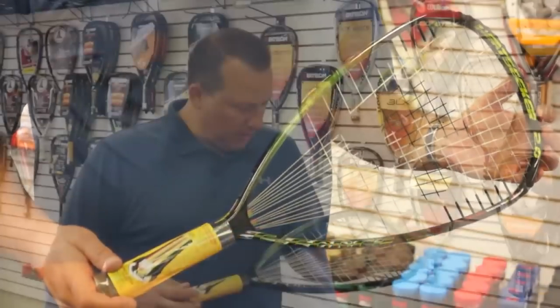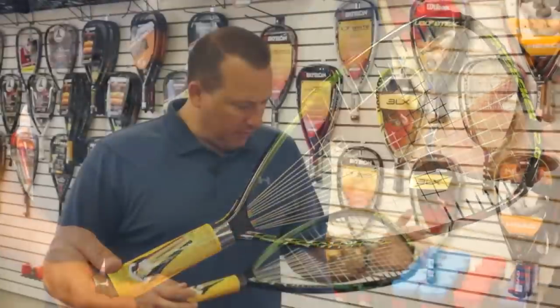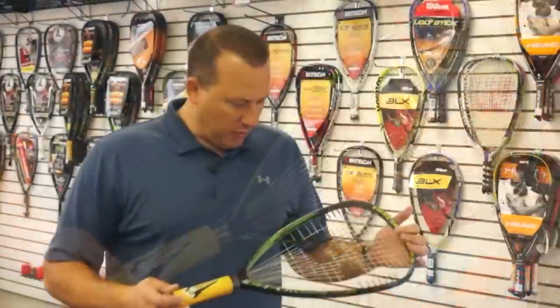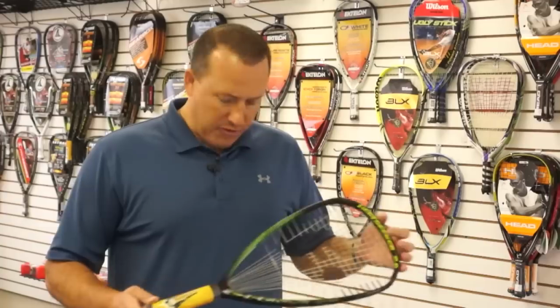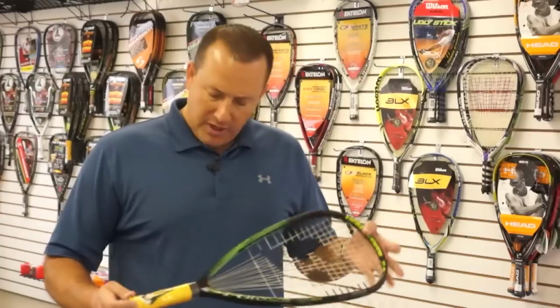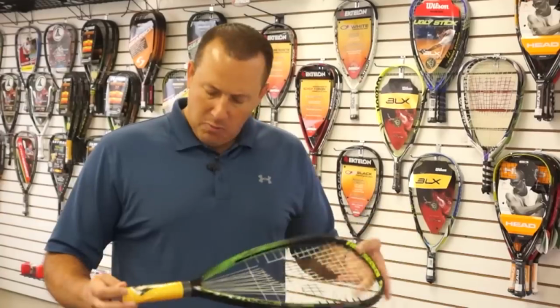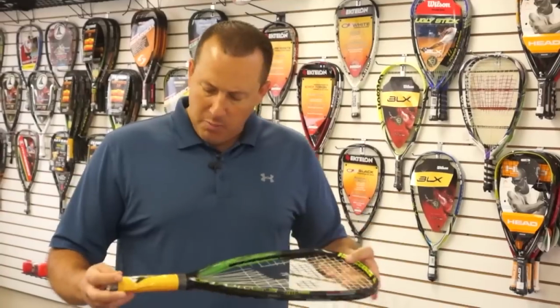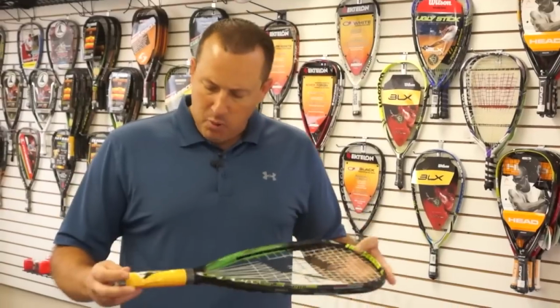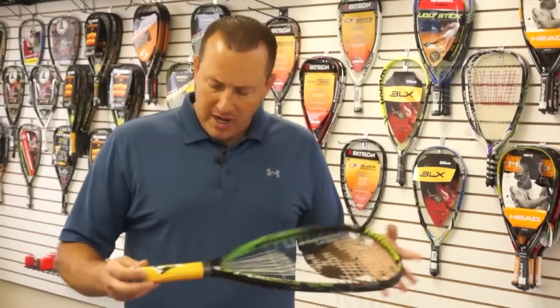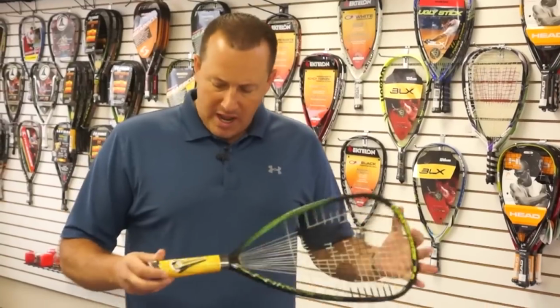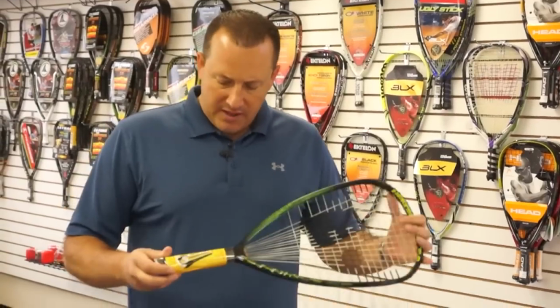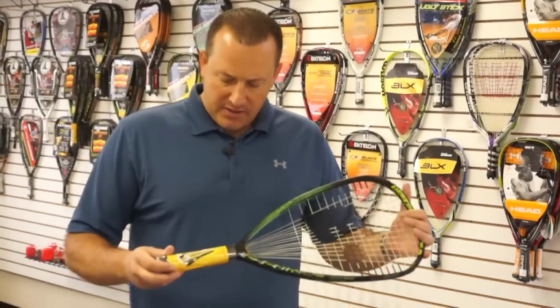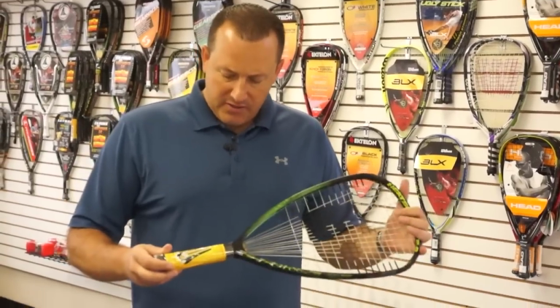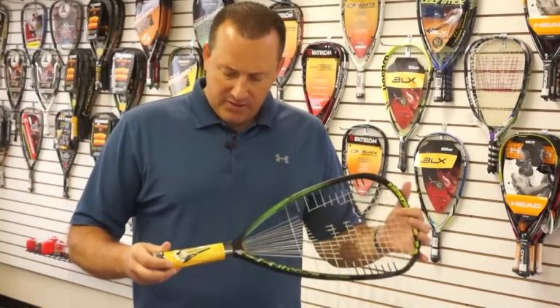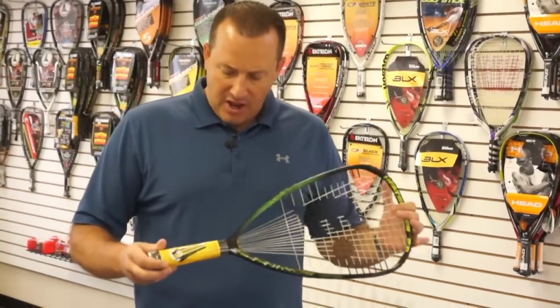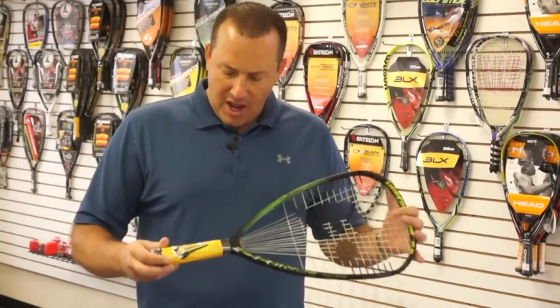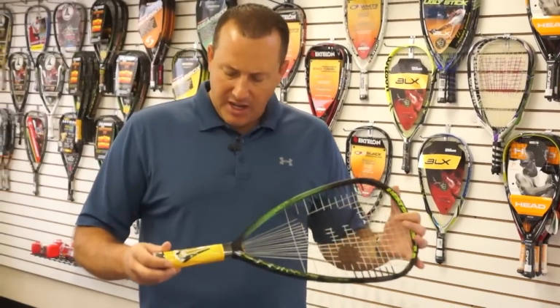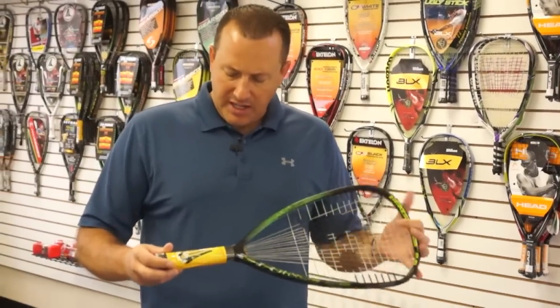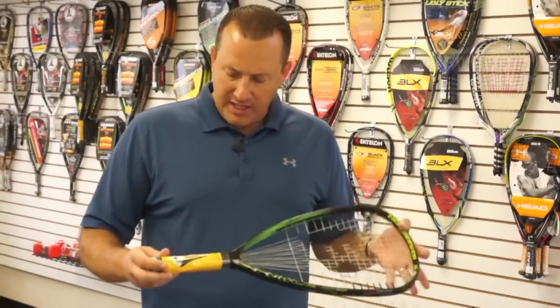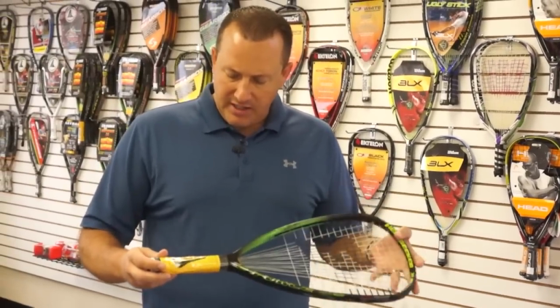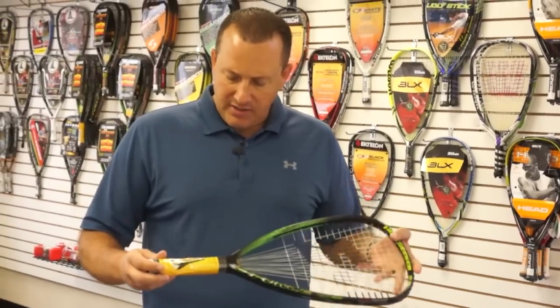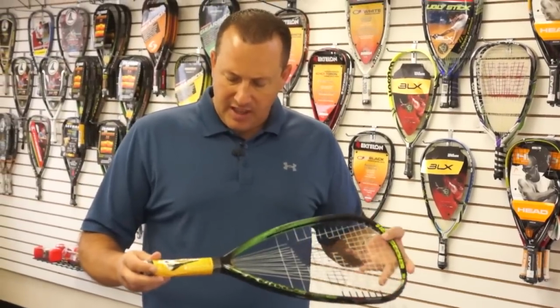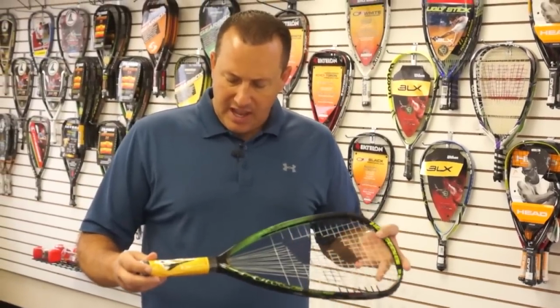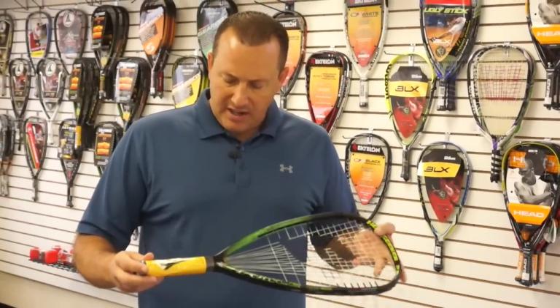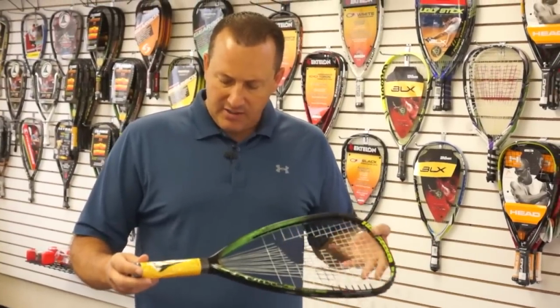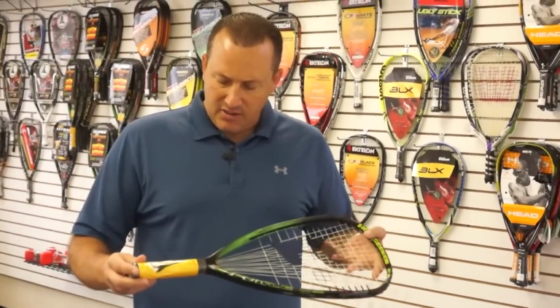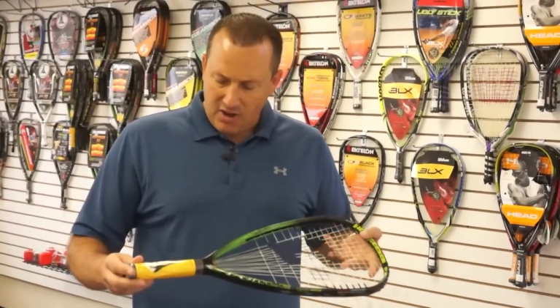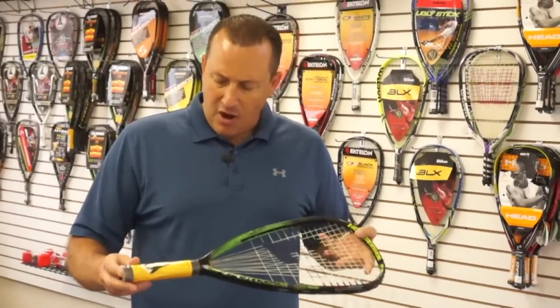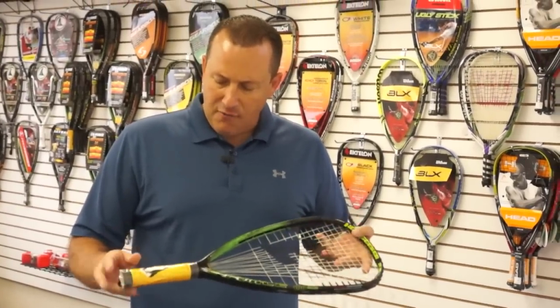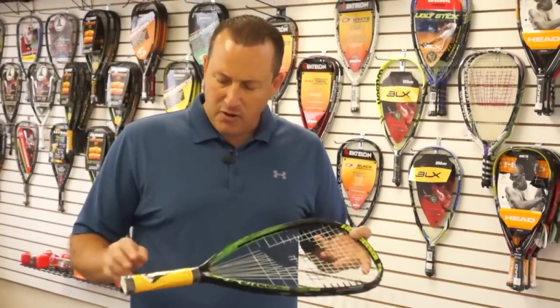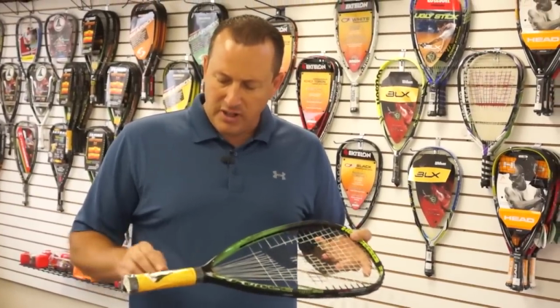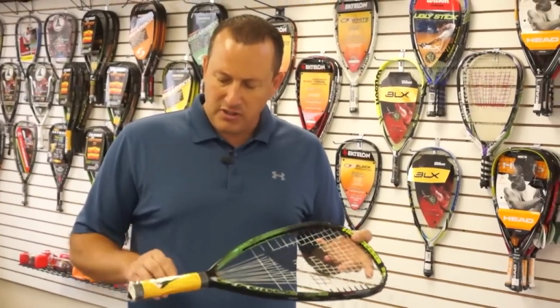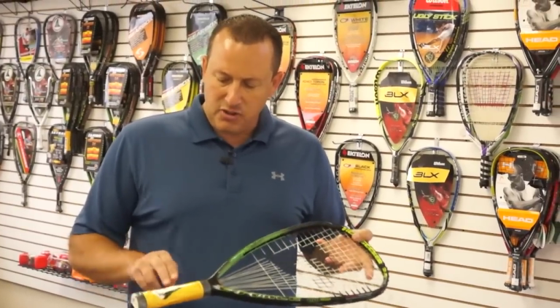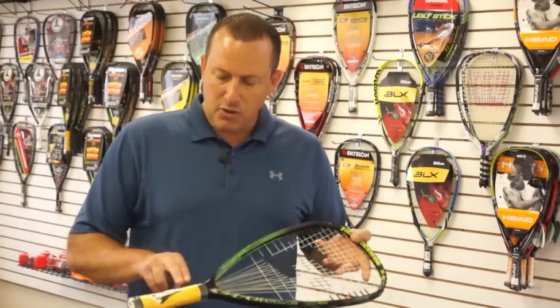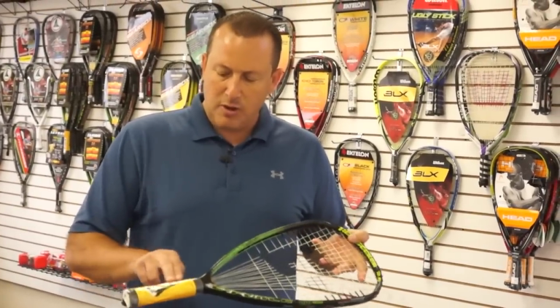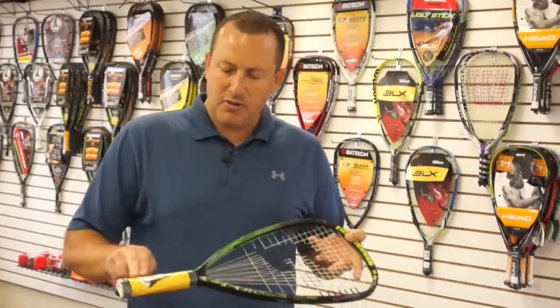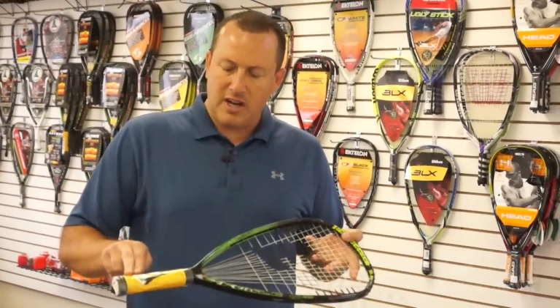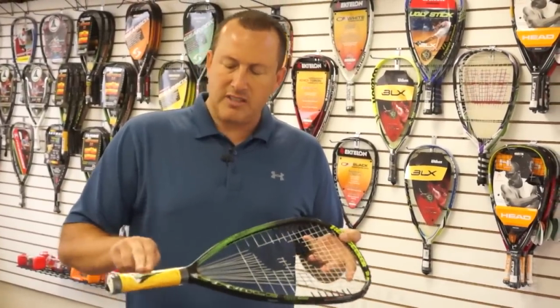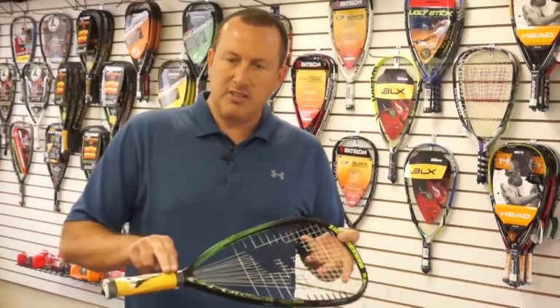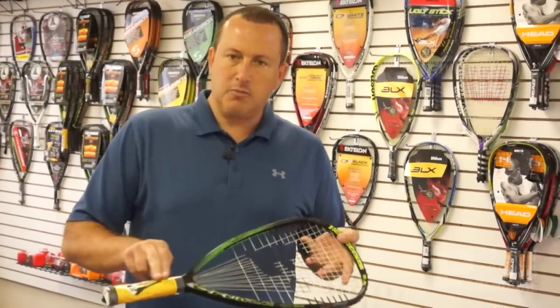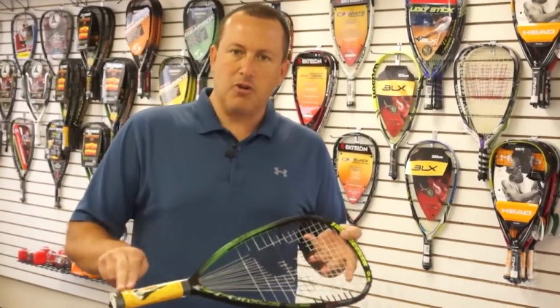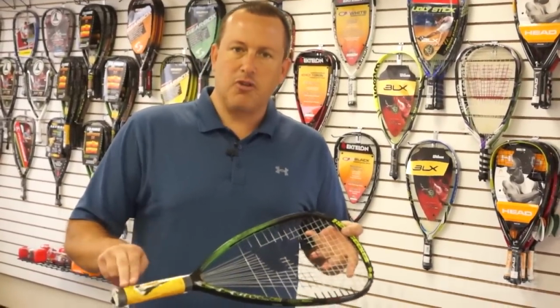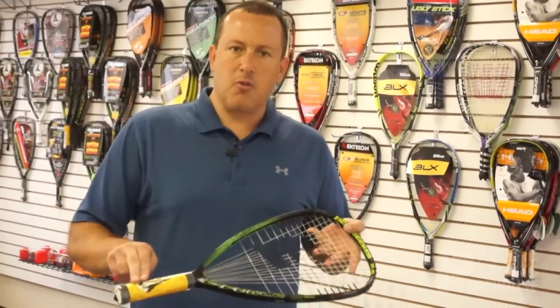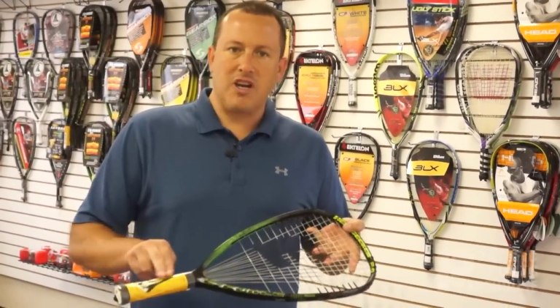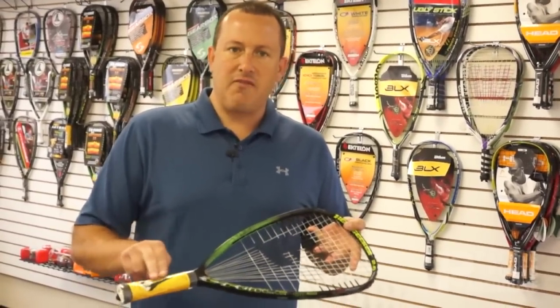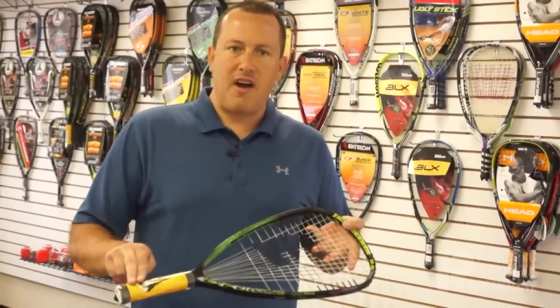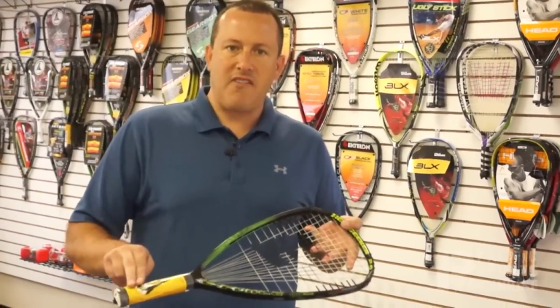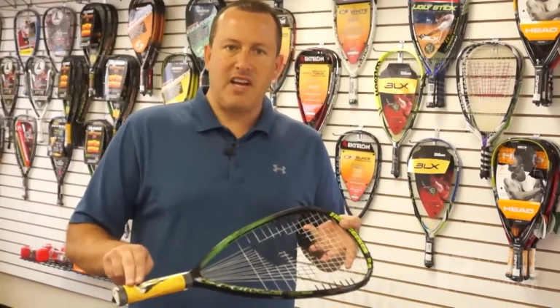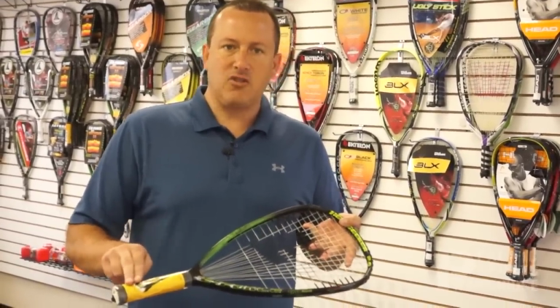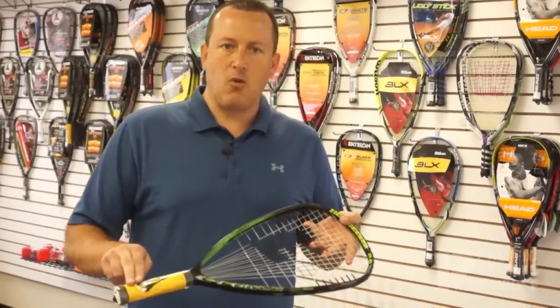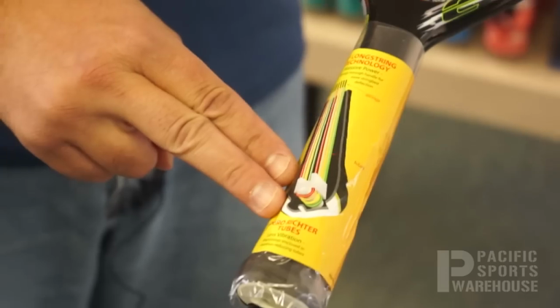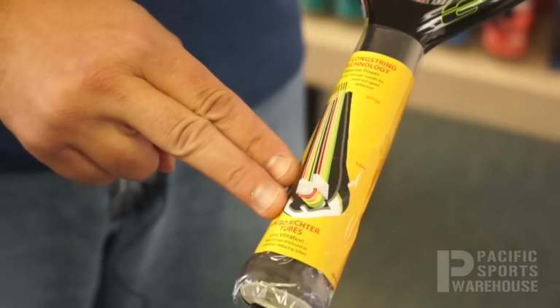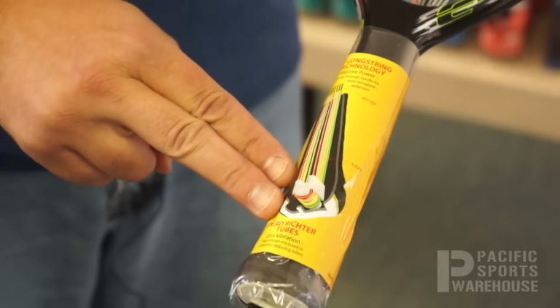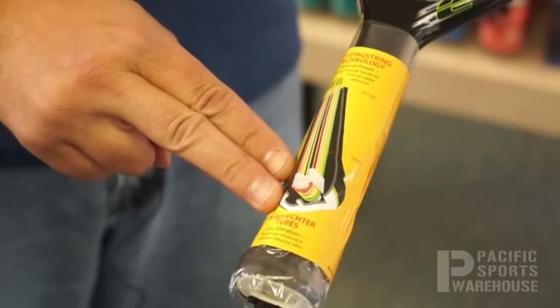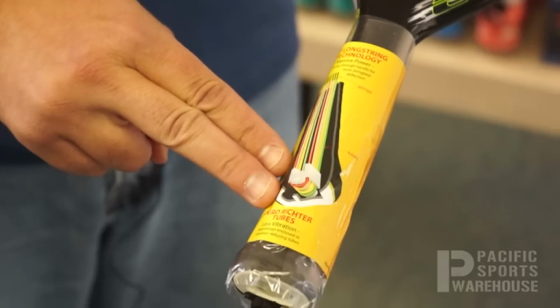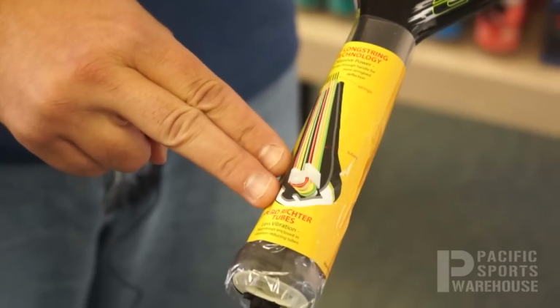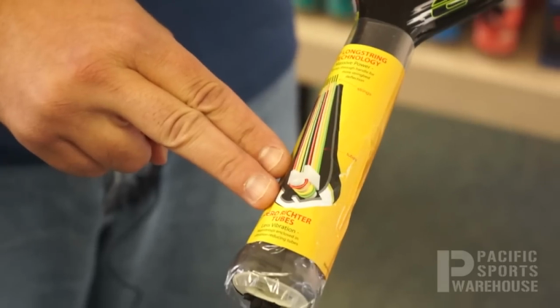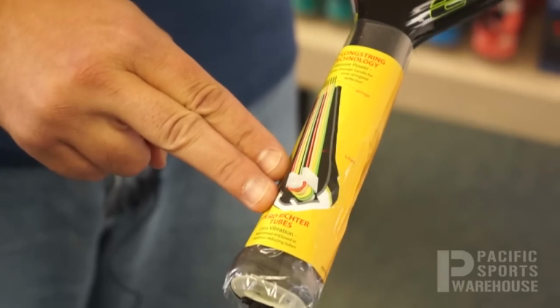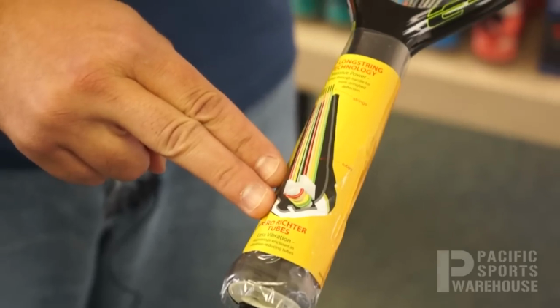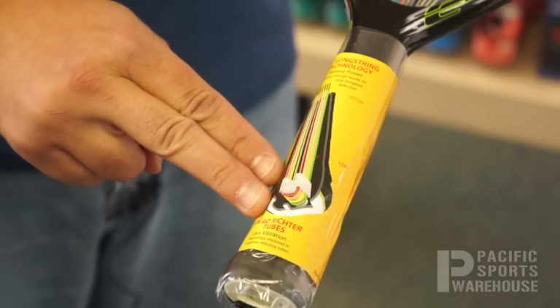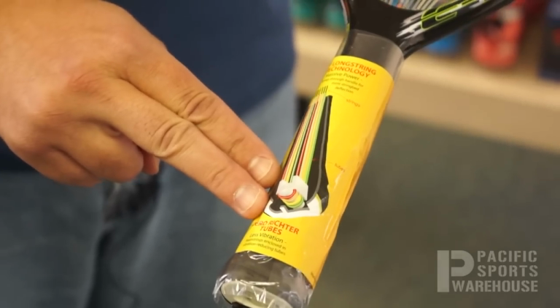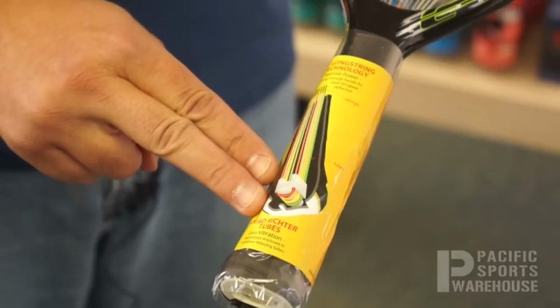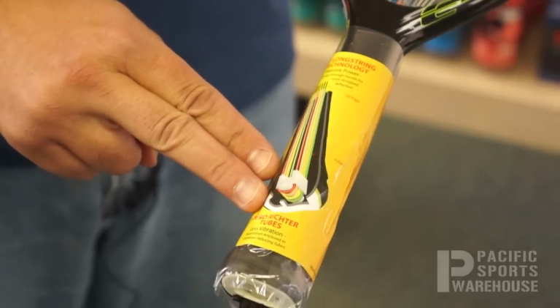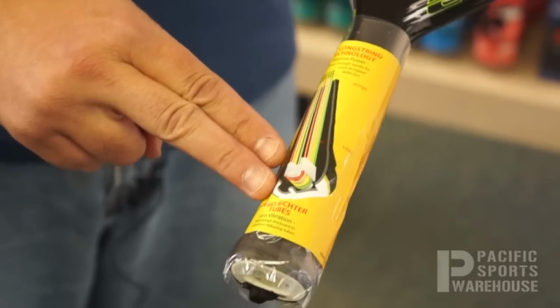First thing I want to point out on this design is that it's offered in two grip sizes, both 3 and 5 eighths or 3 and 15 sixteenths.